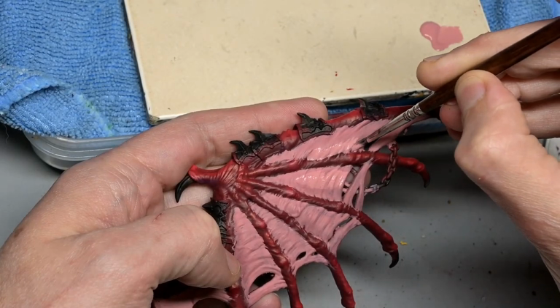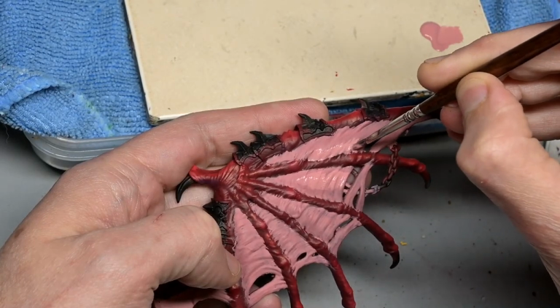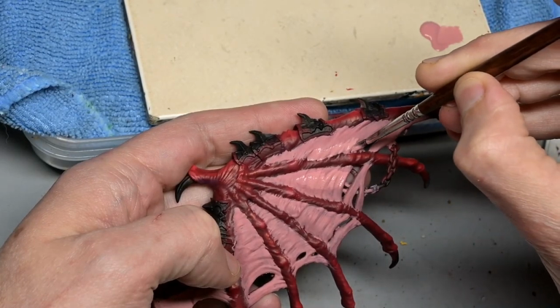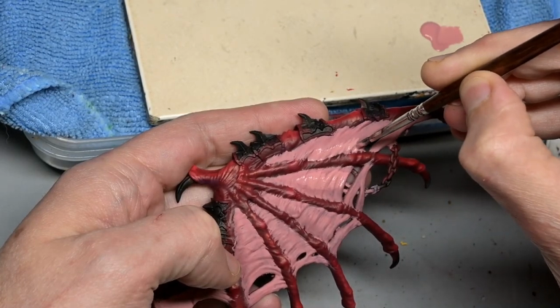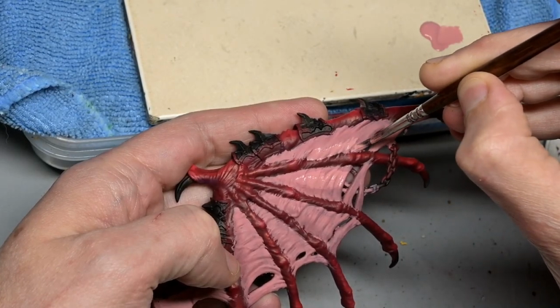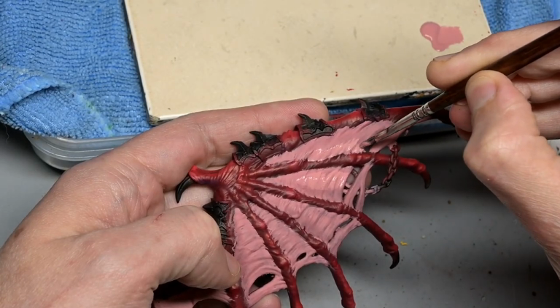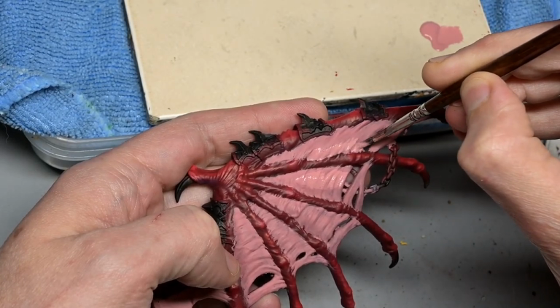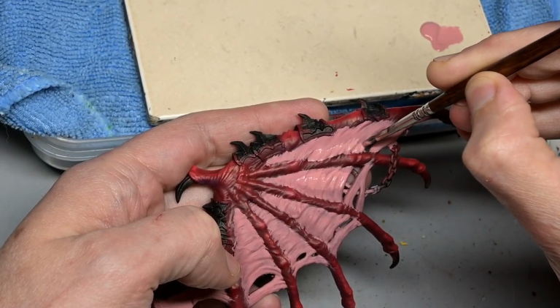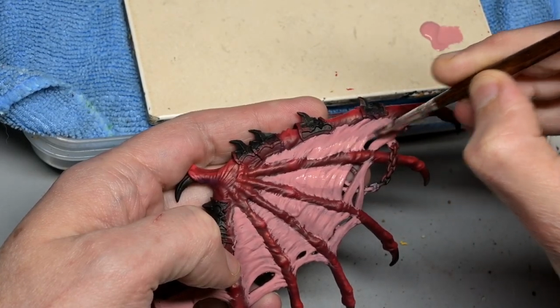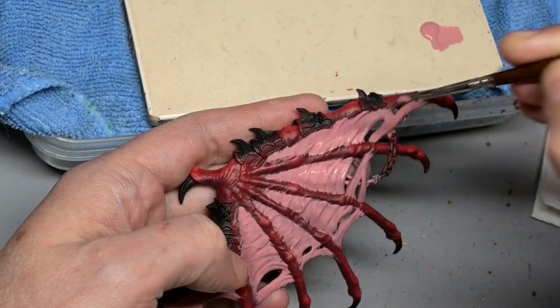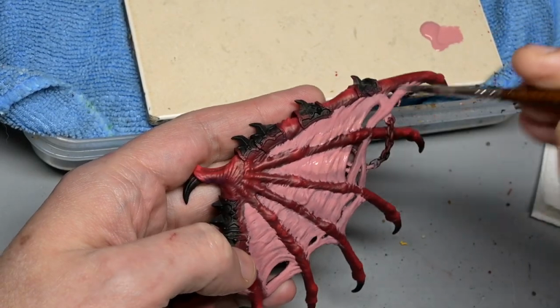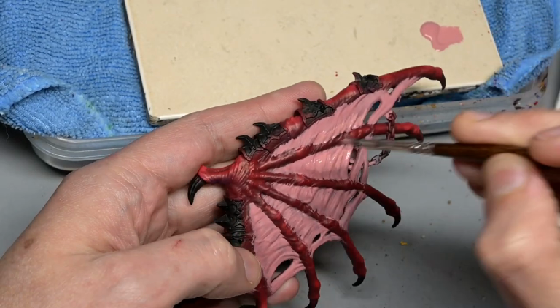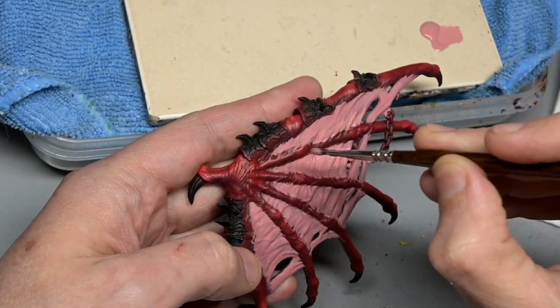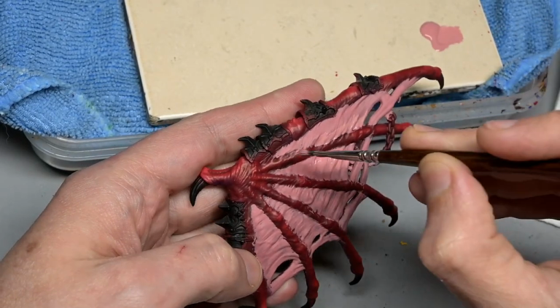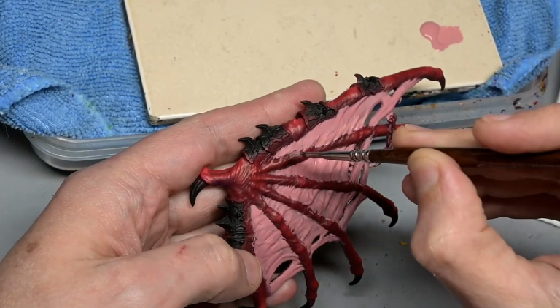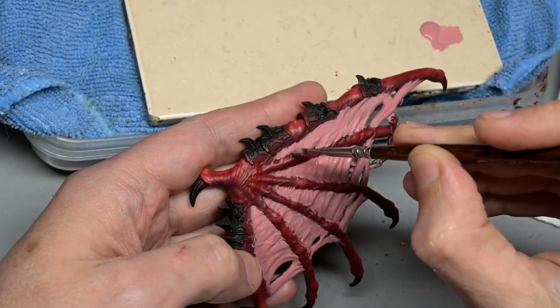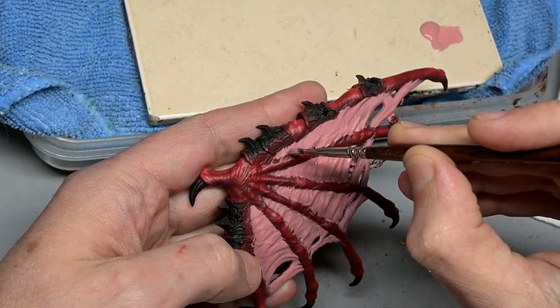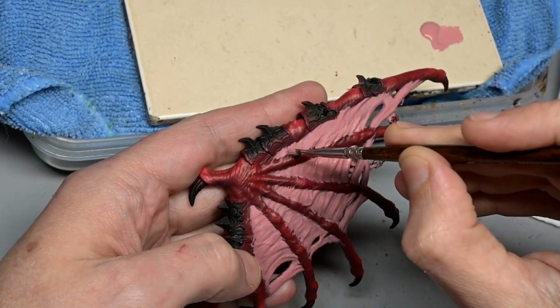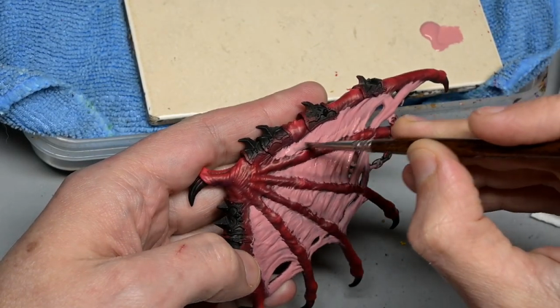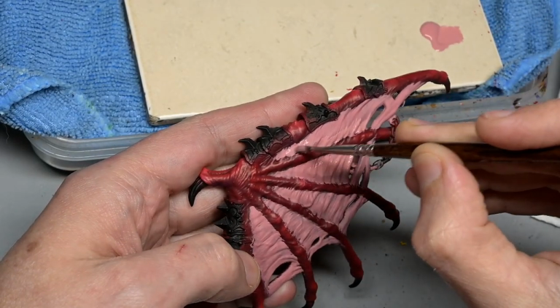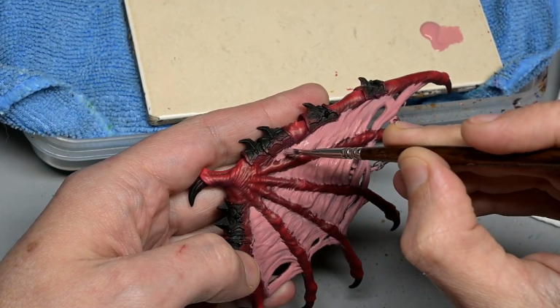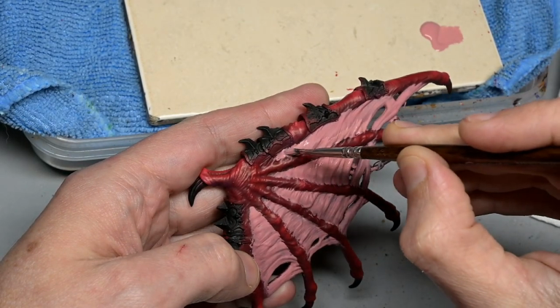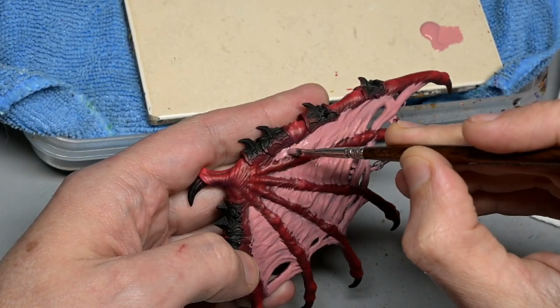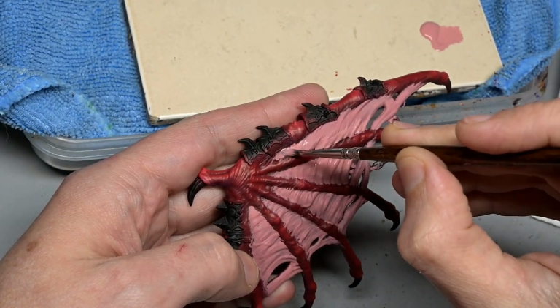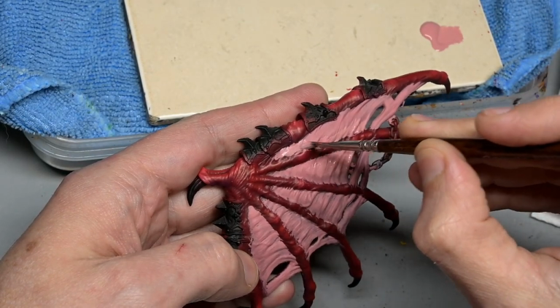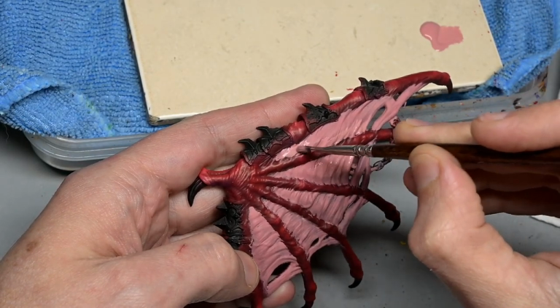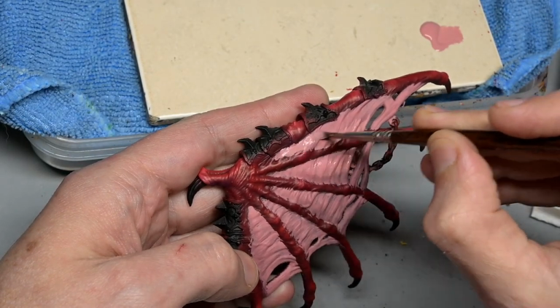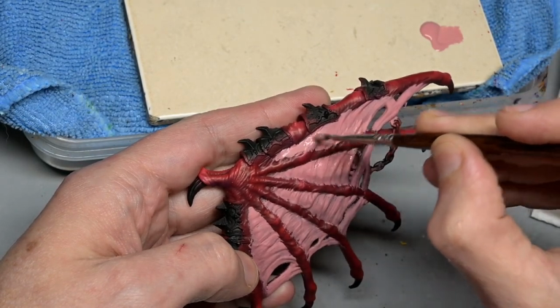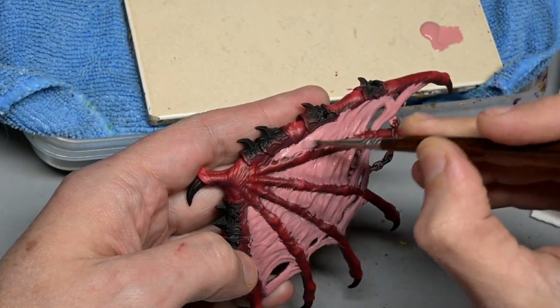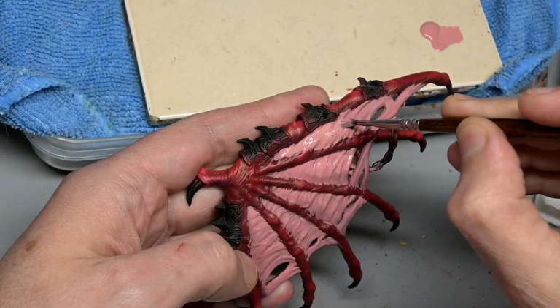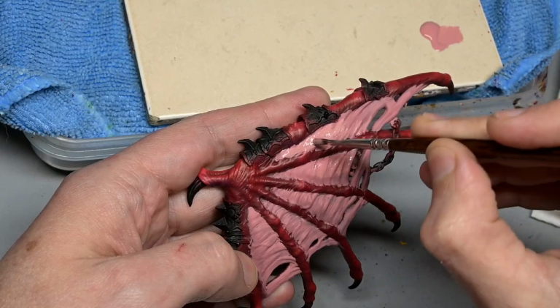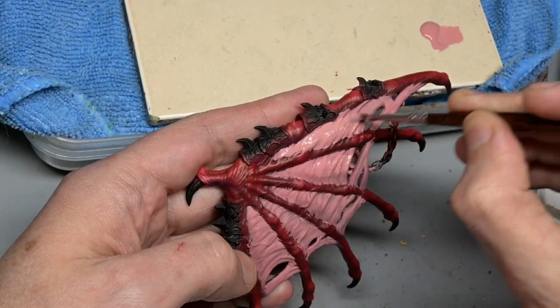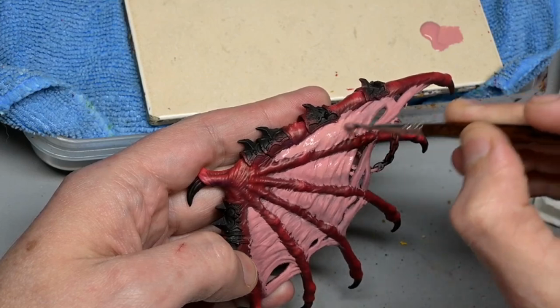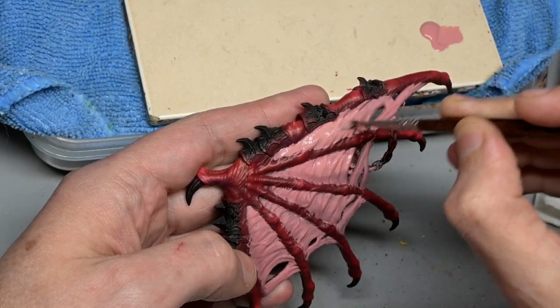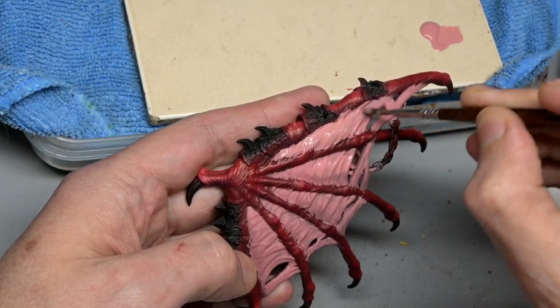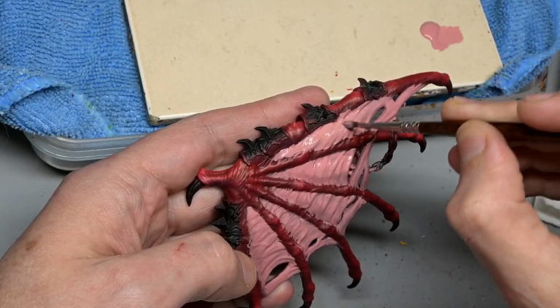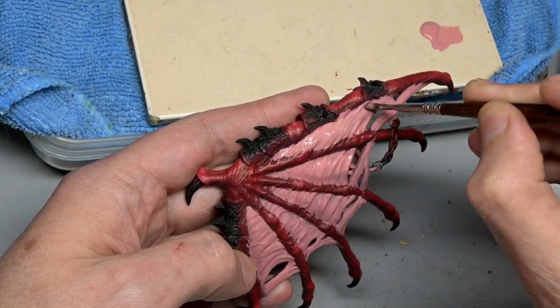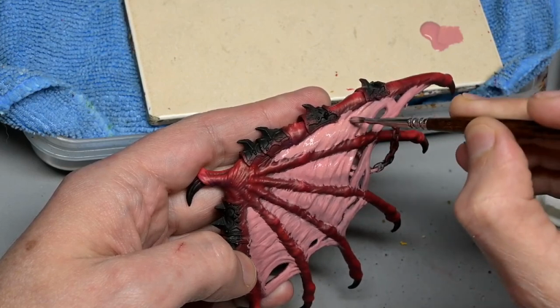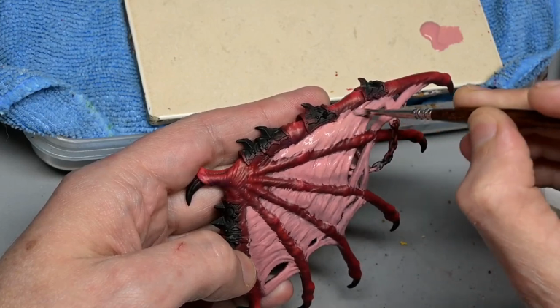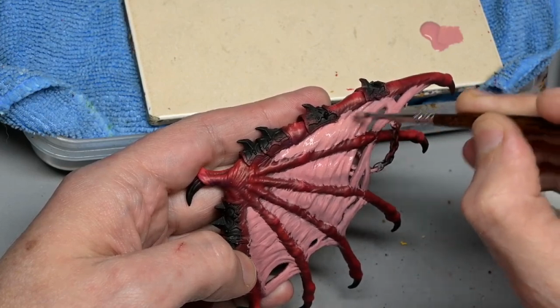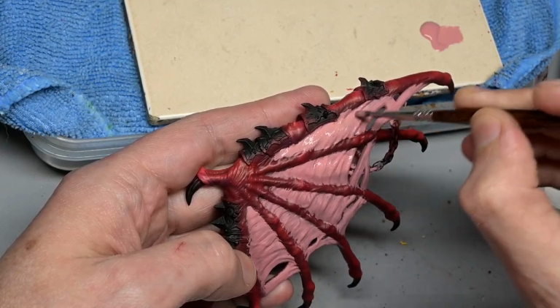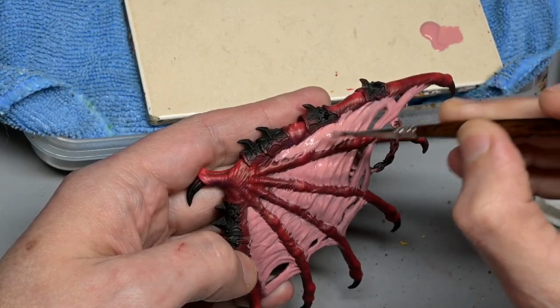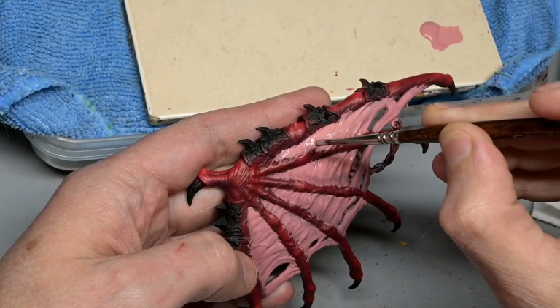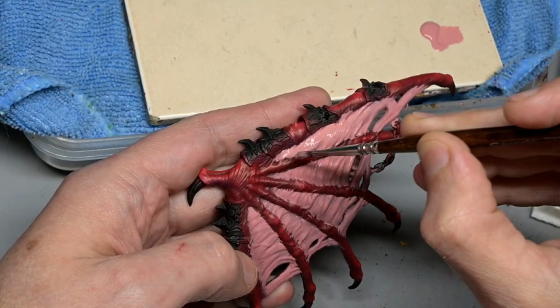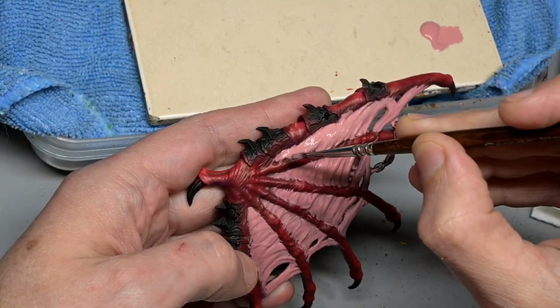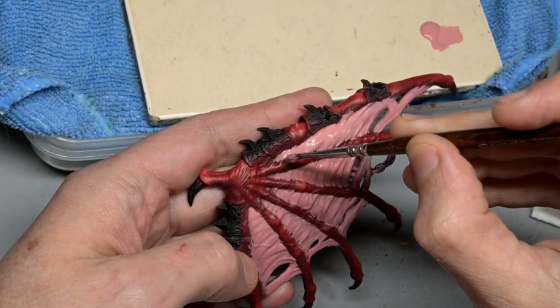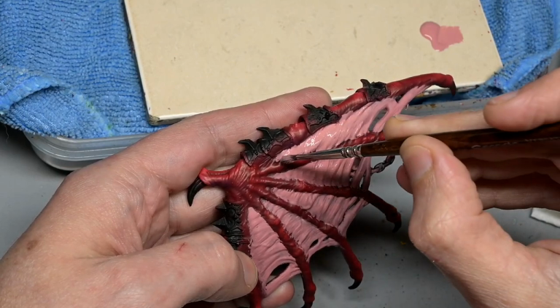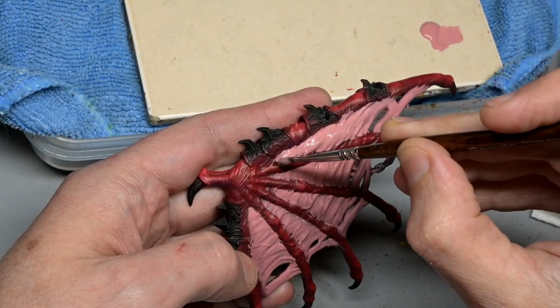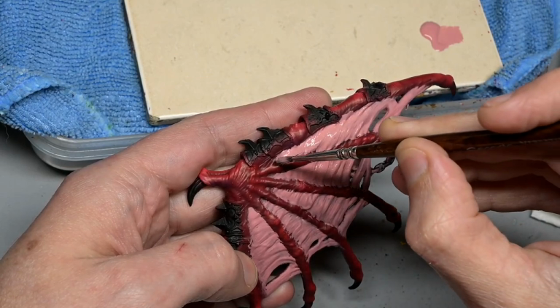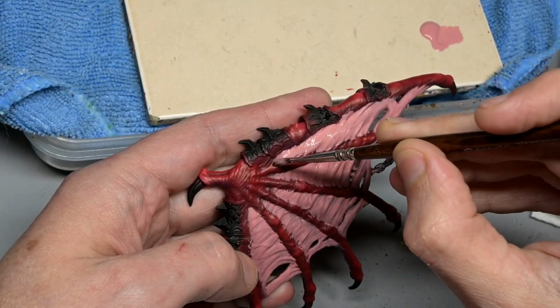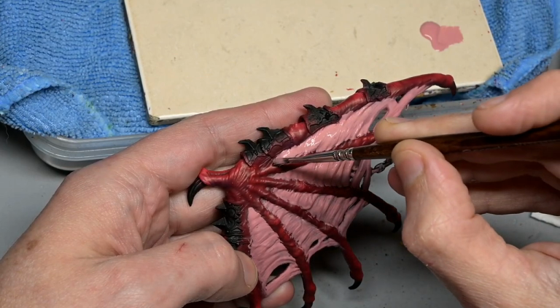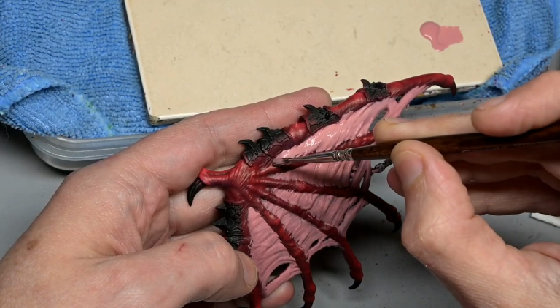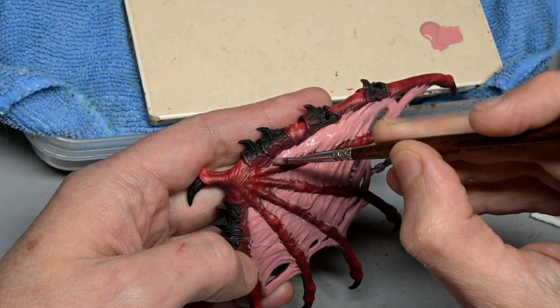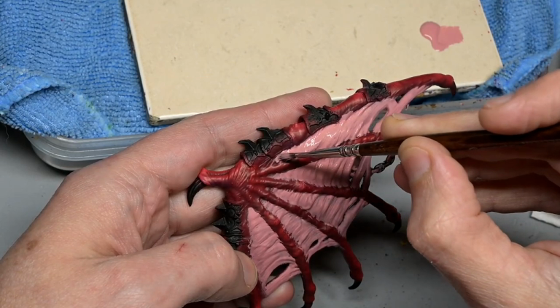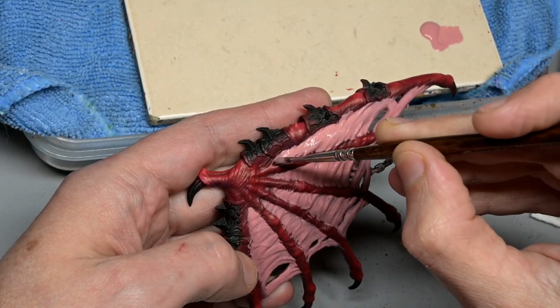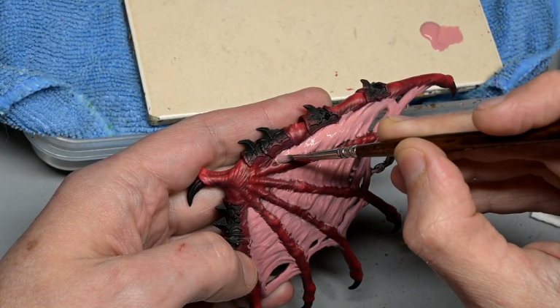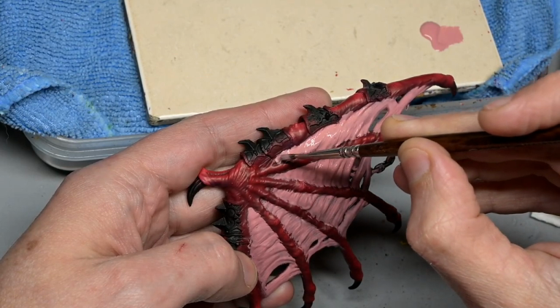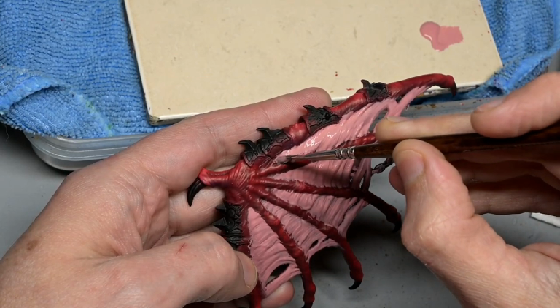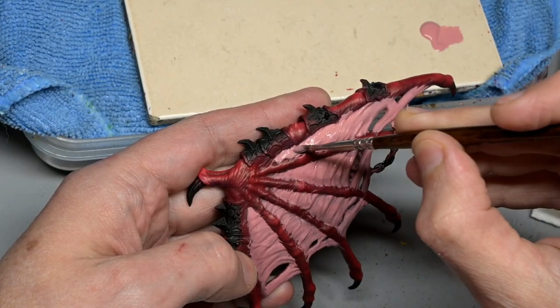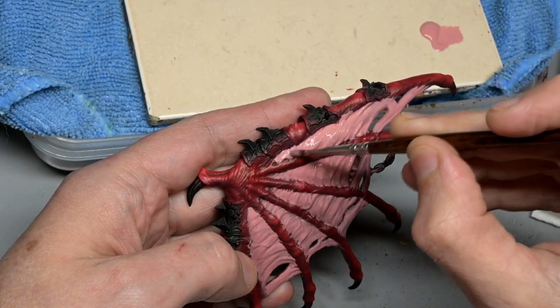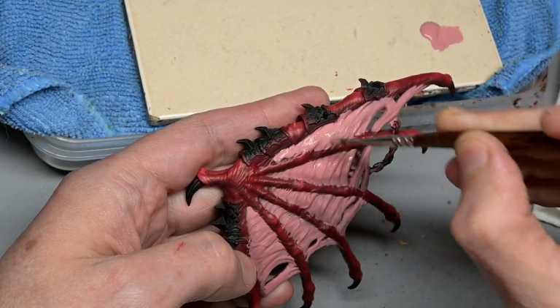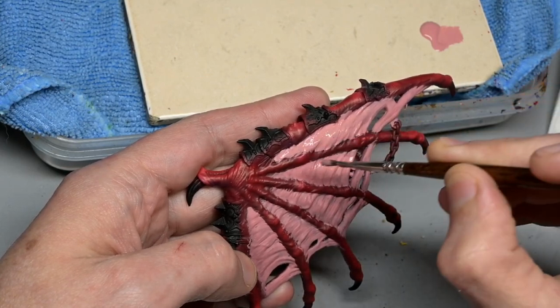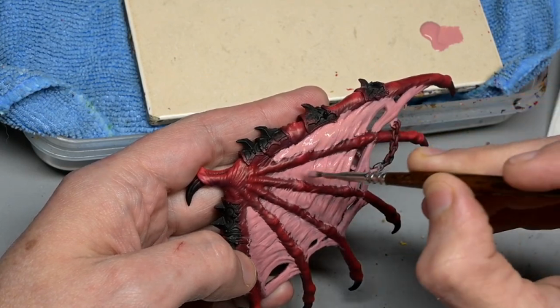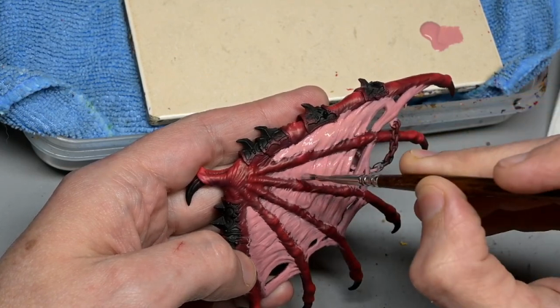Welcome back to the final part of our Not a Bloodthirster painting blog — let's finish up this sucker.